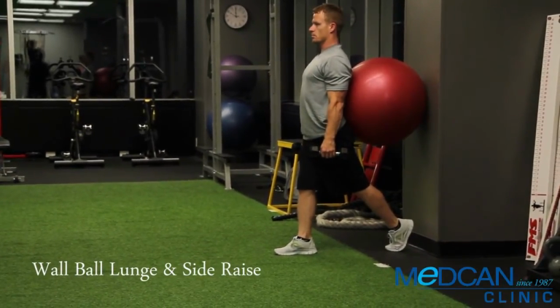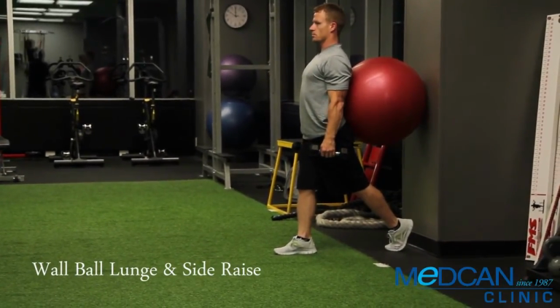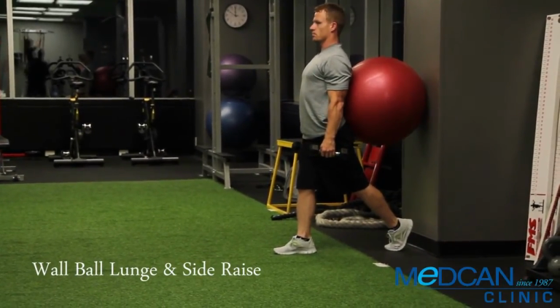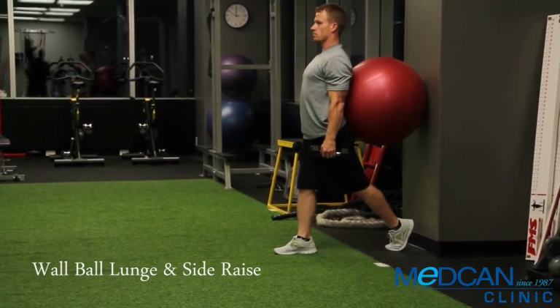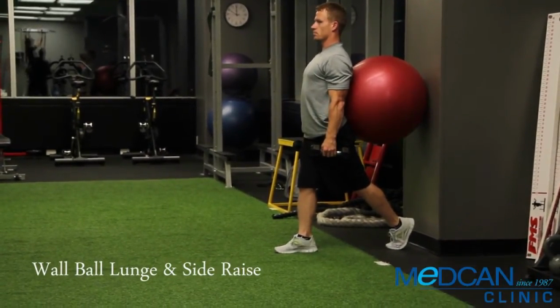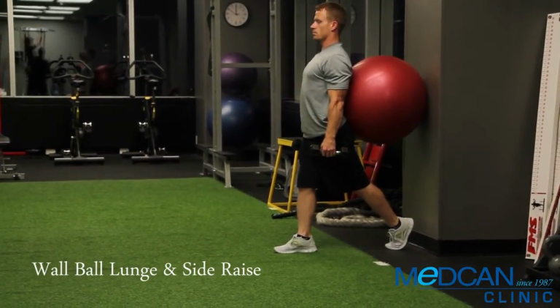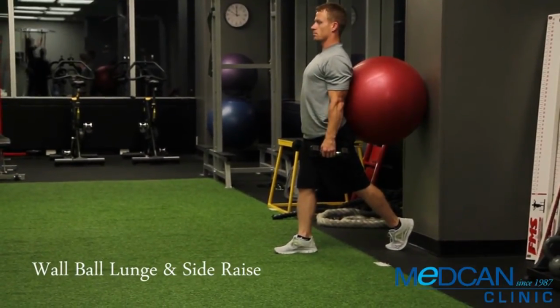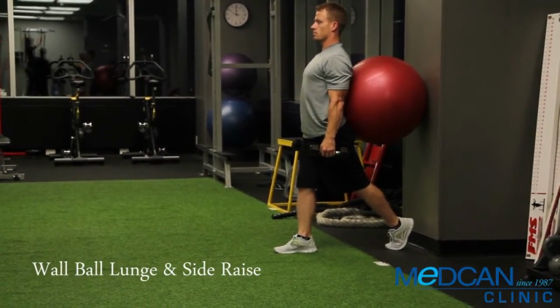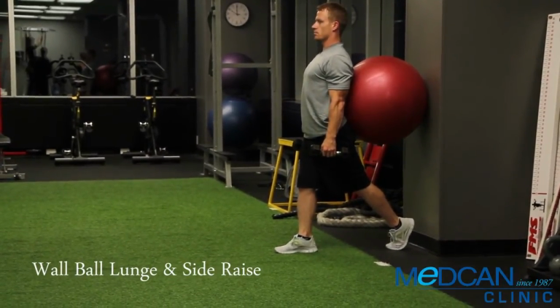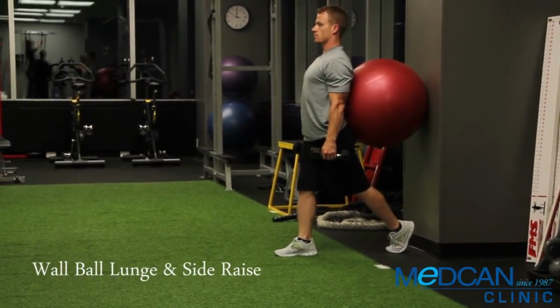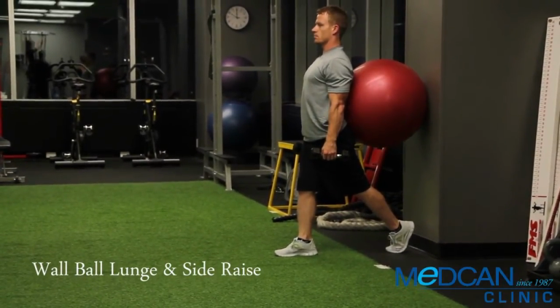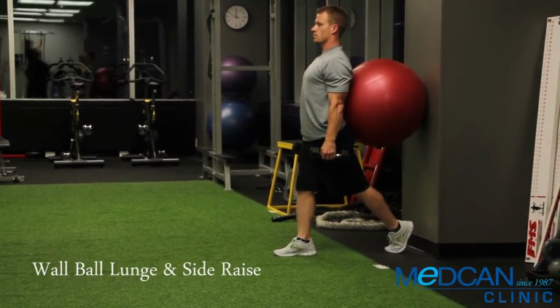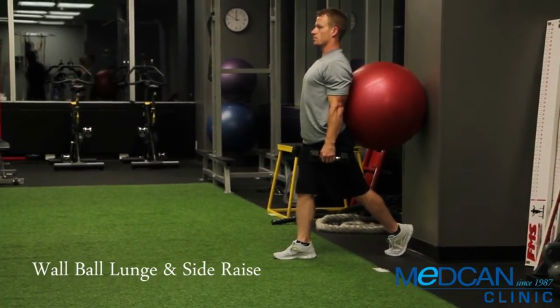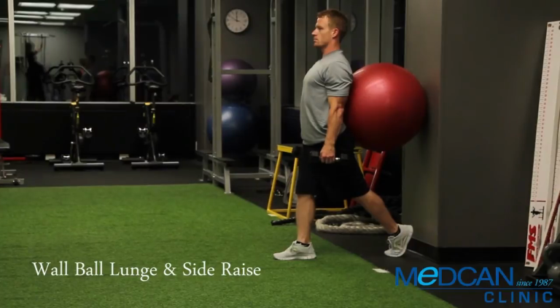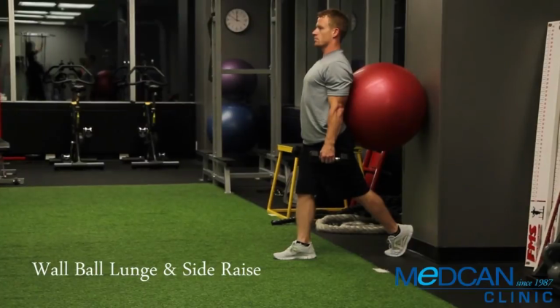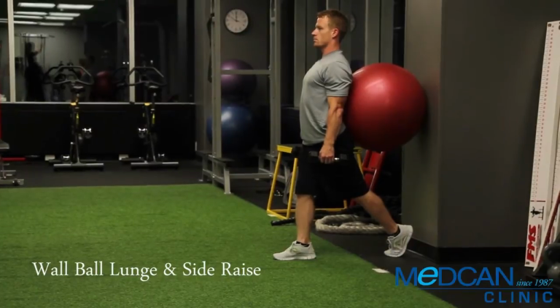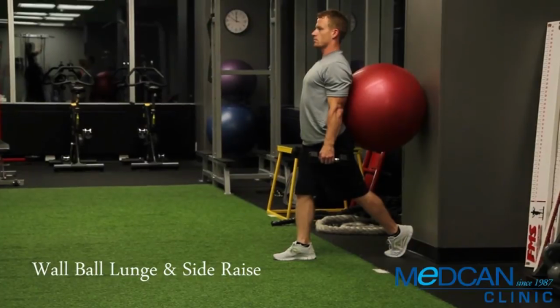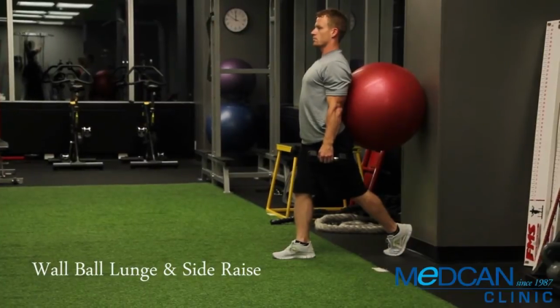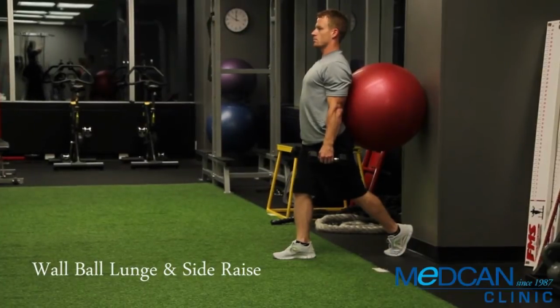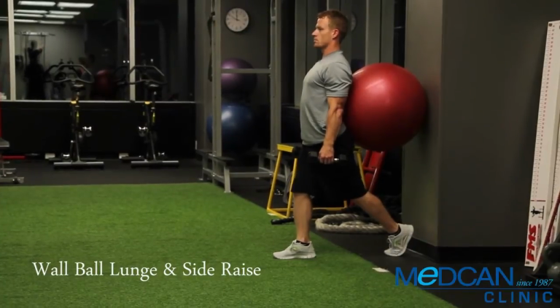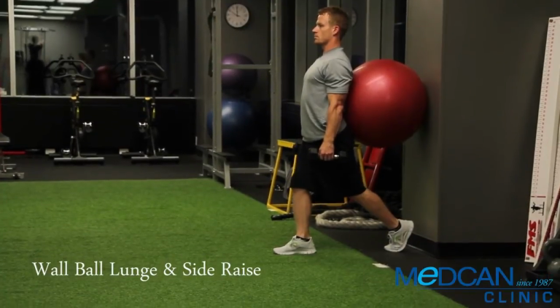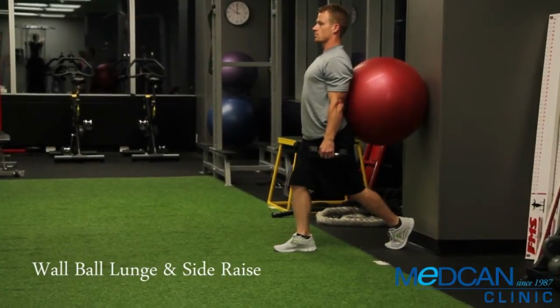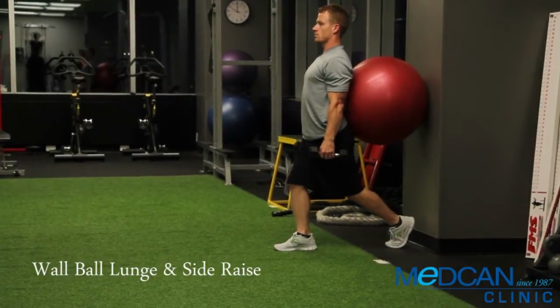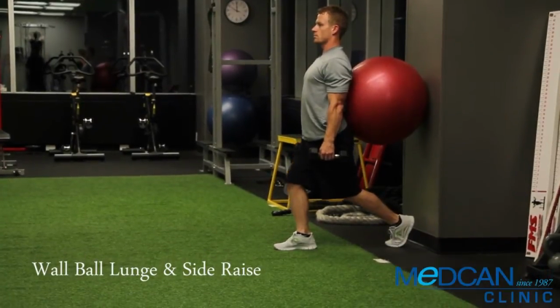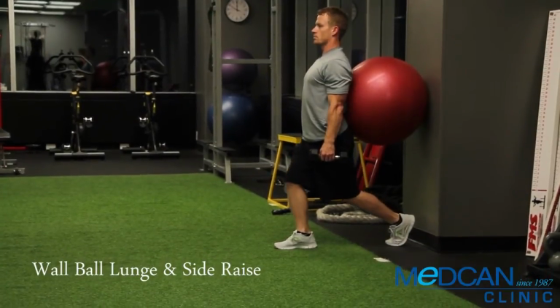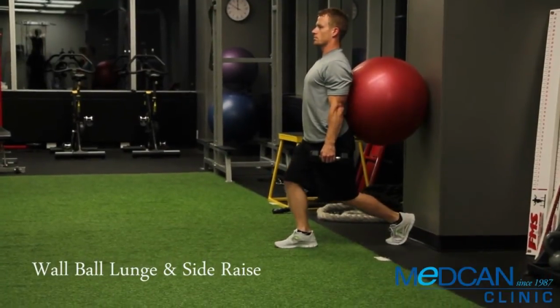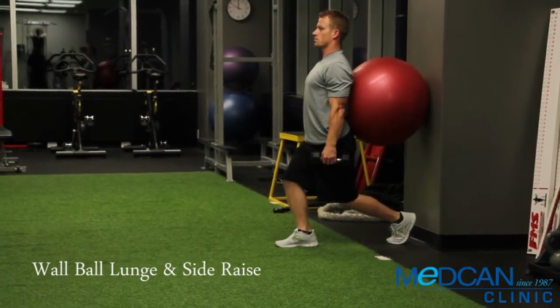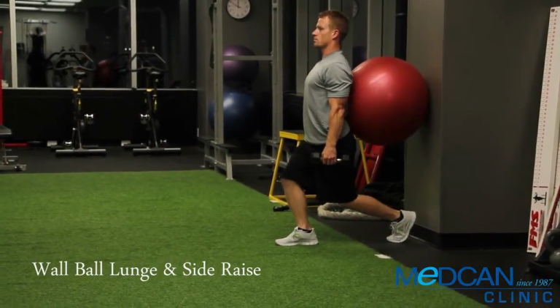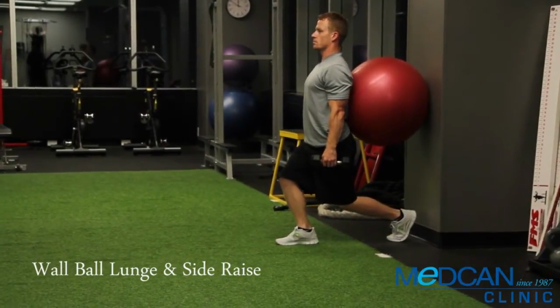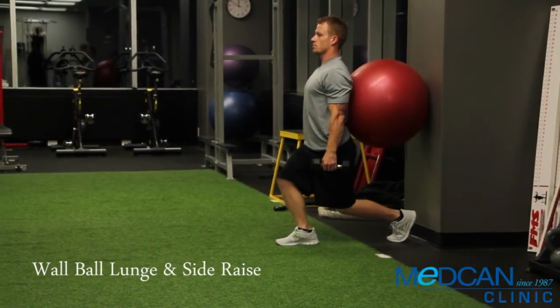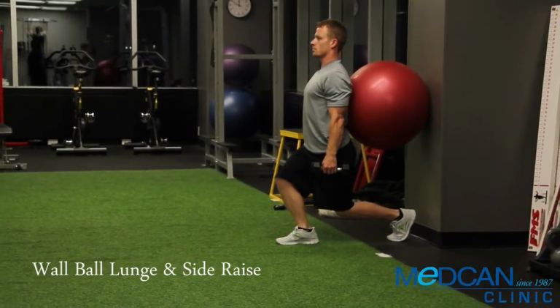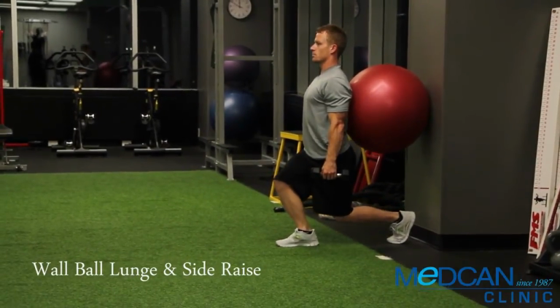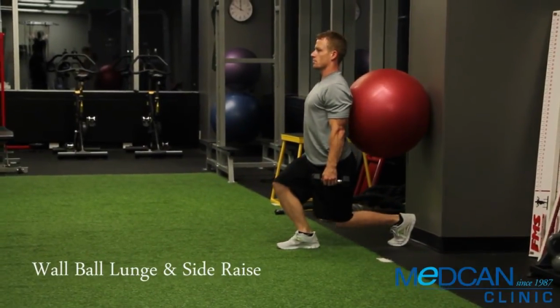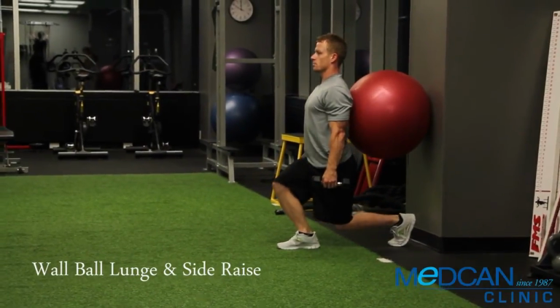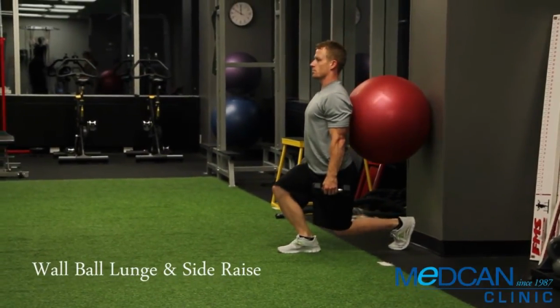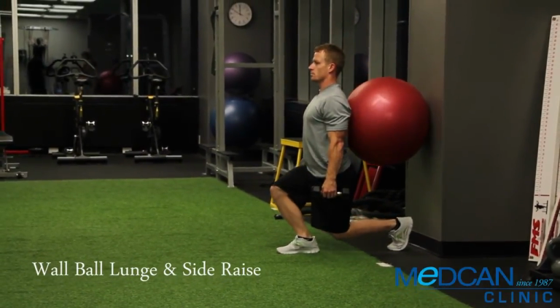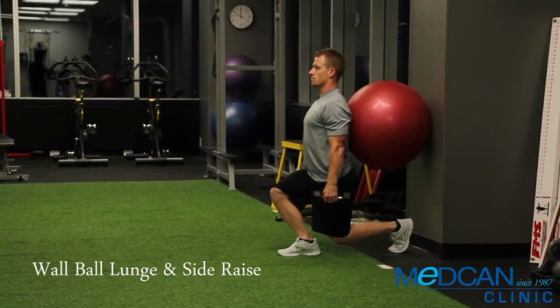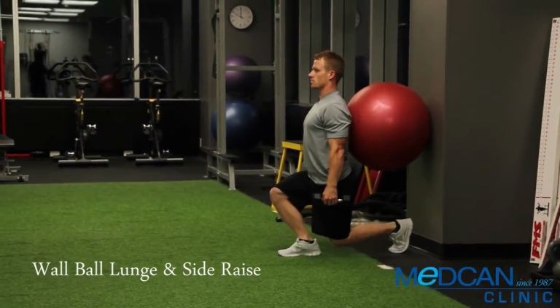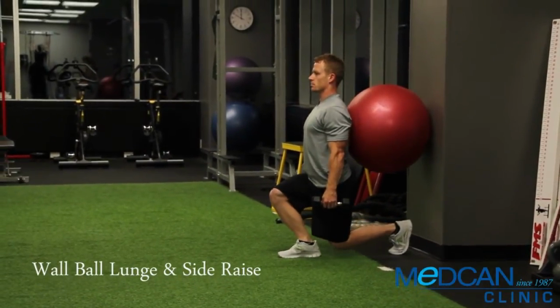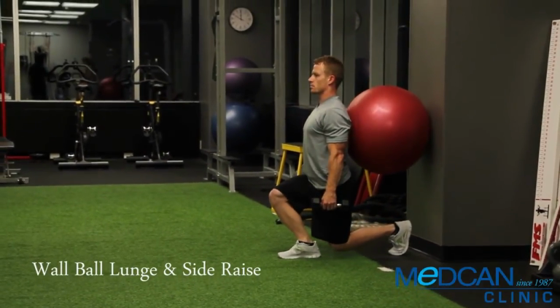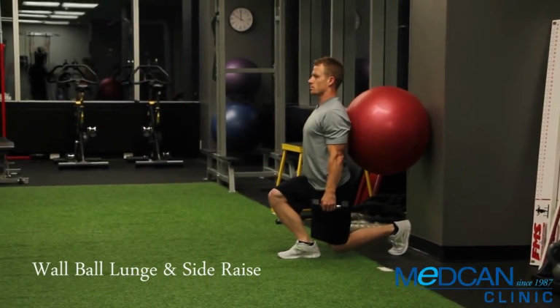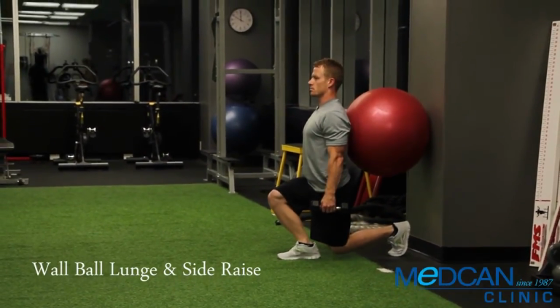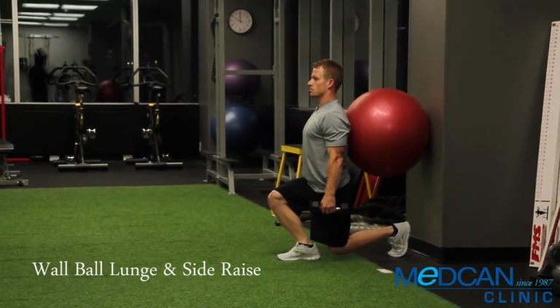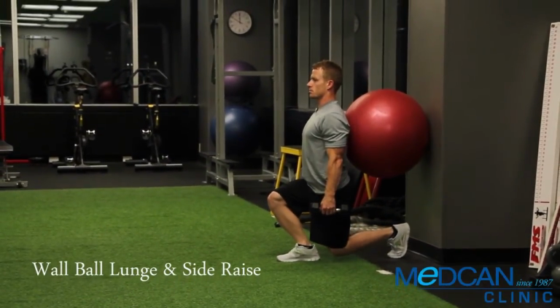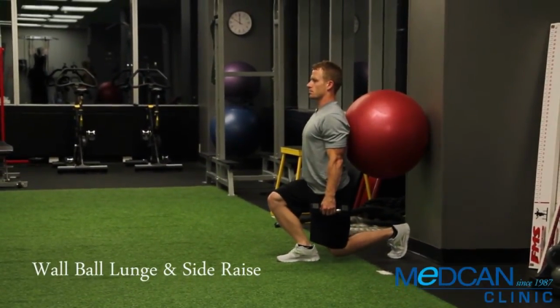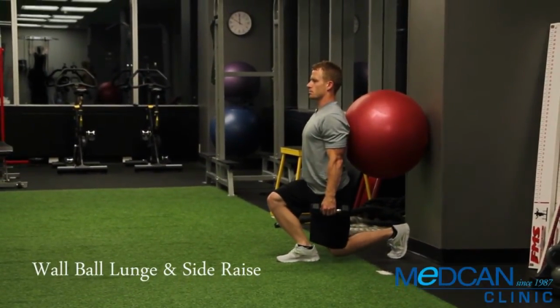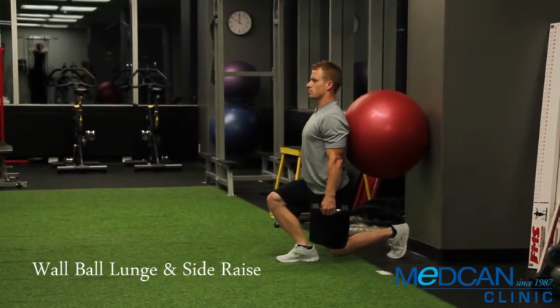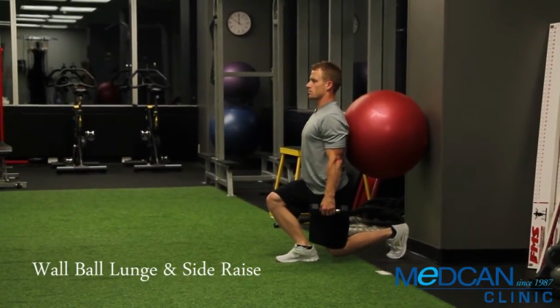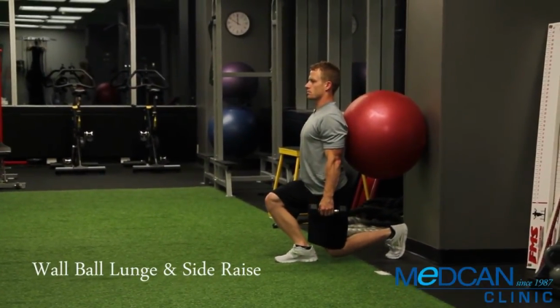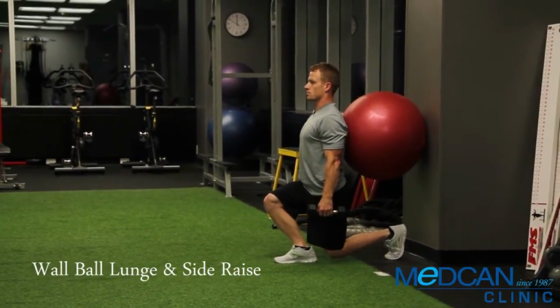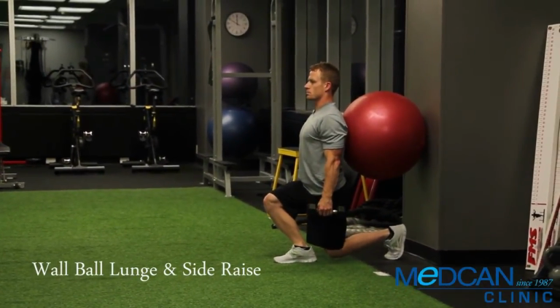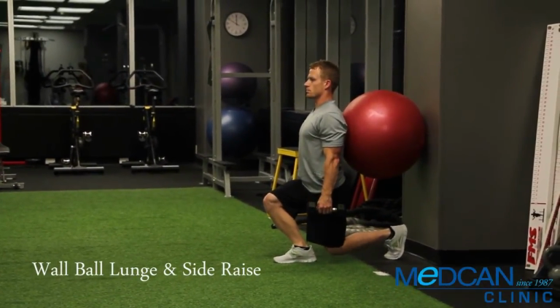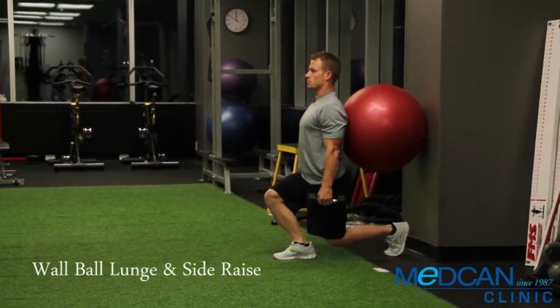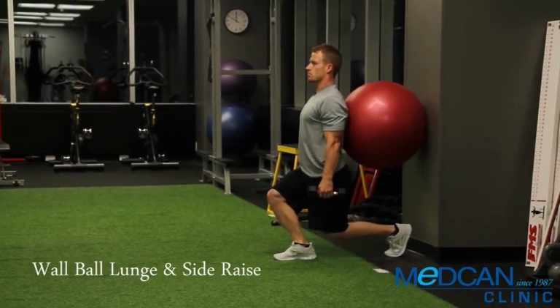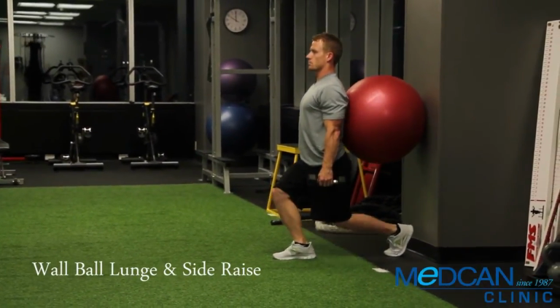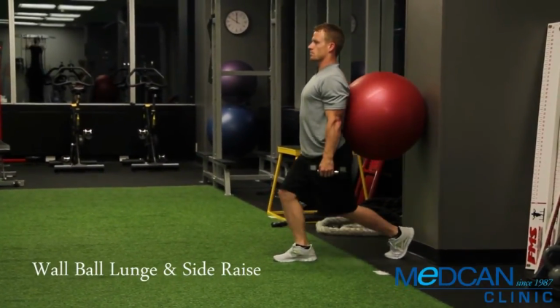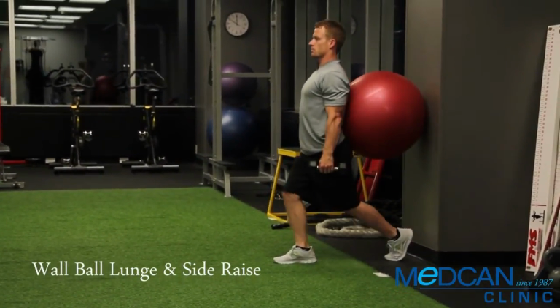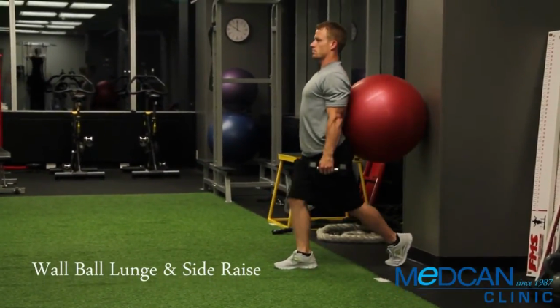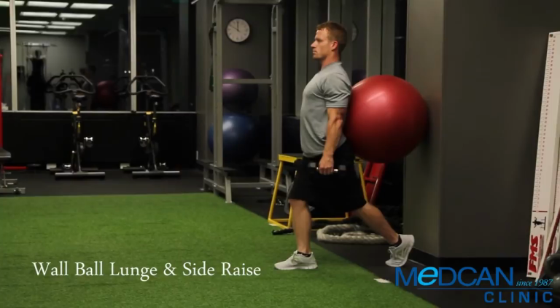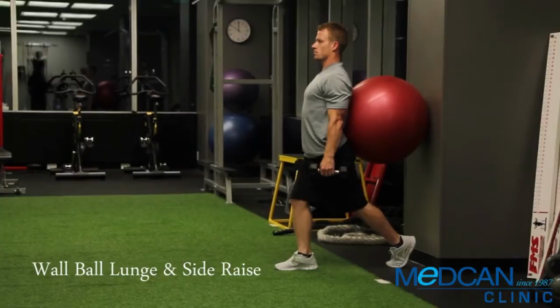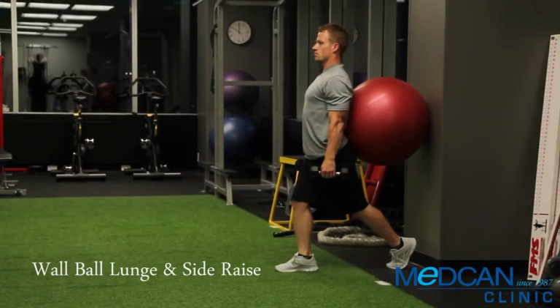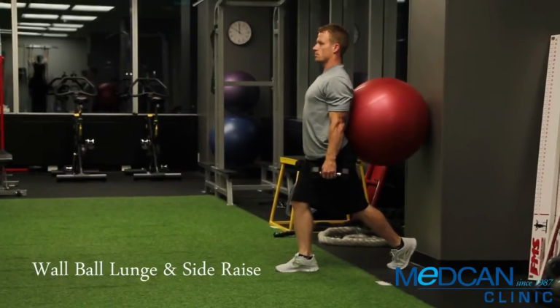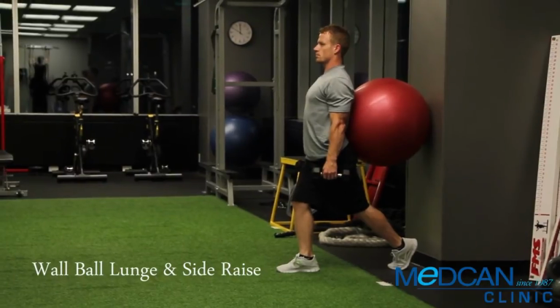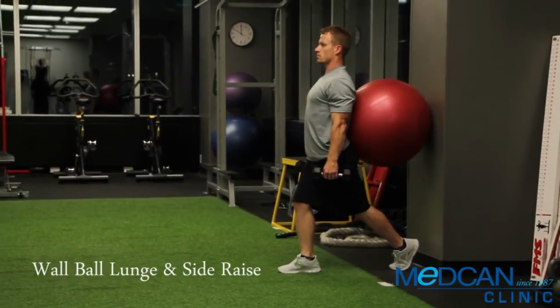Keep a tall spine and bend both knees to lunge straight down, going just shy of the floor with the back knee. Return all the way back up.